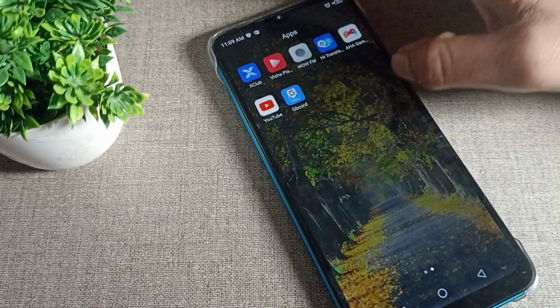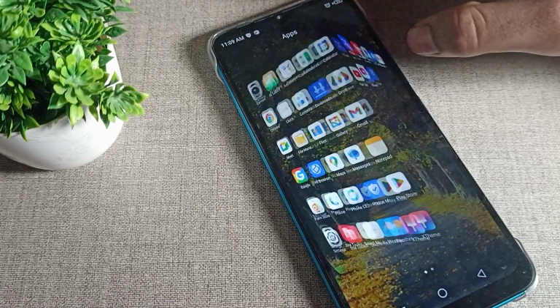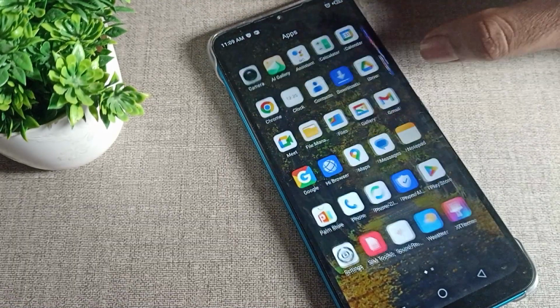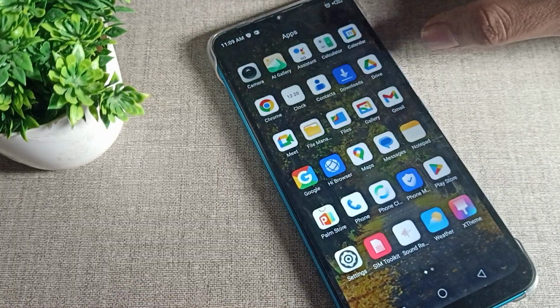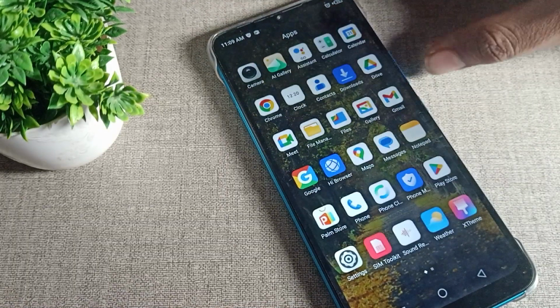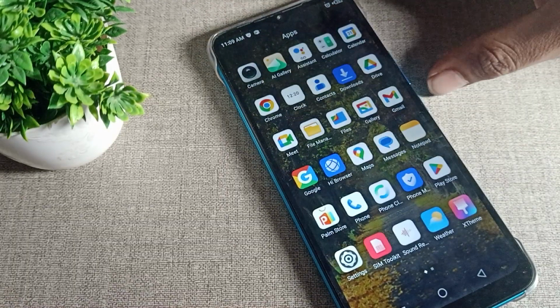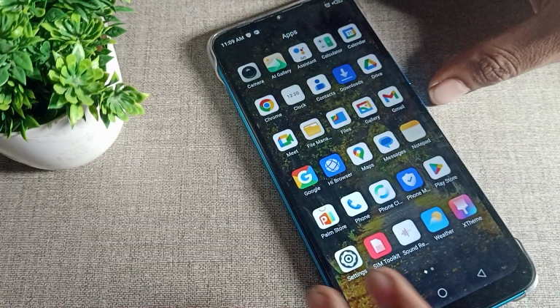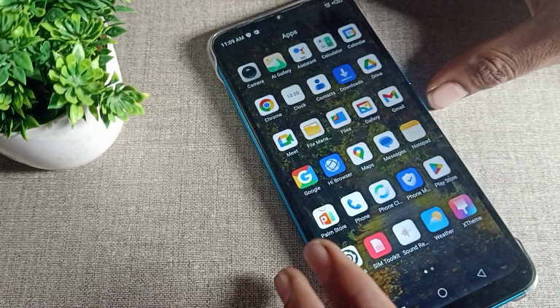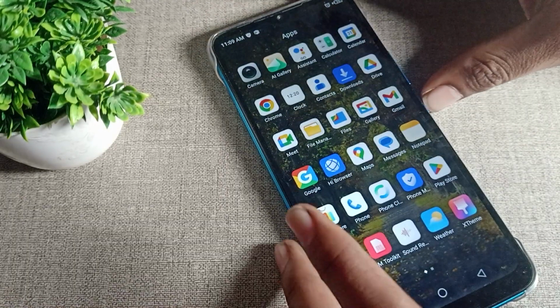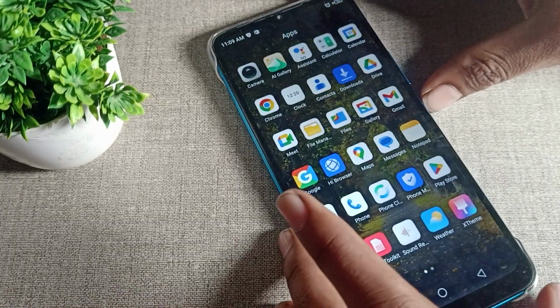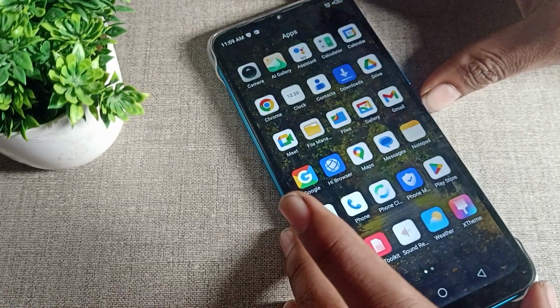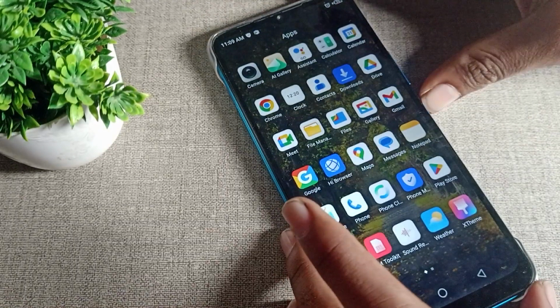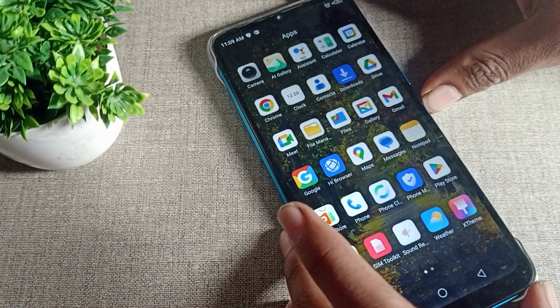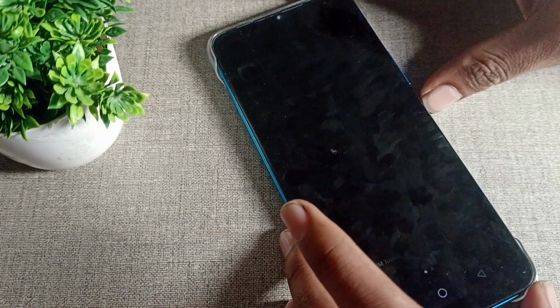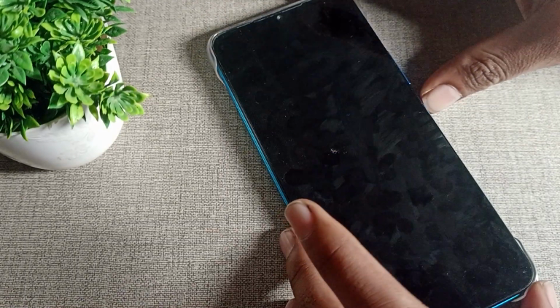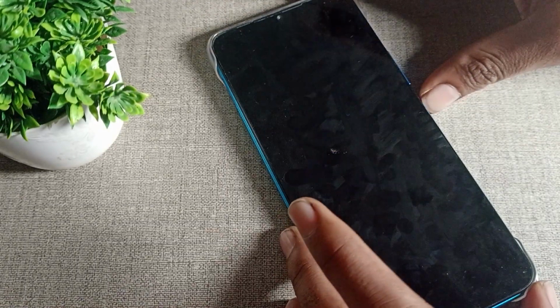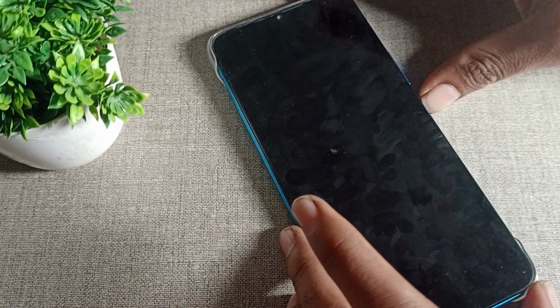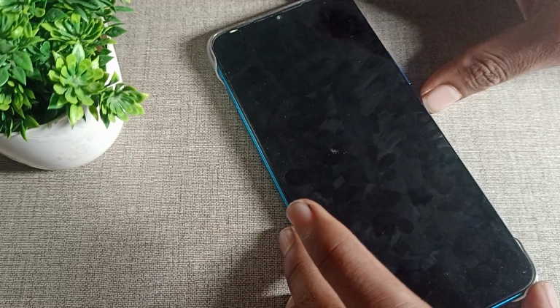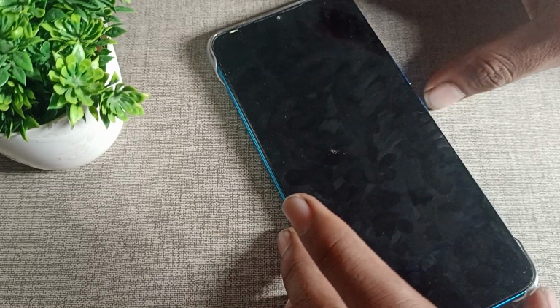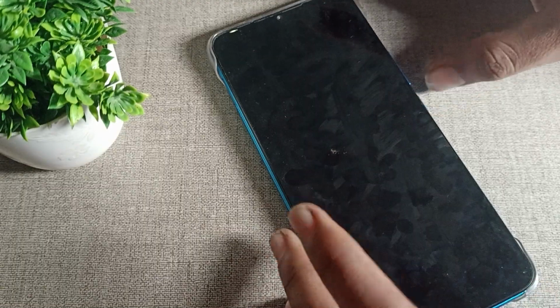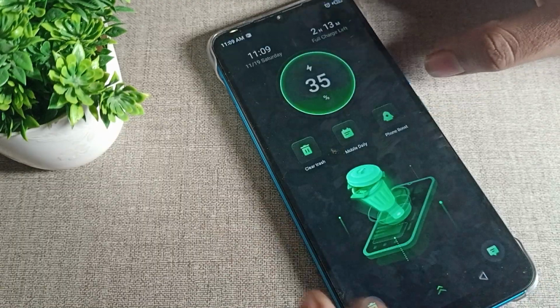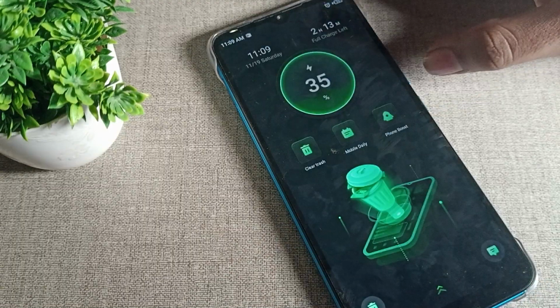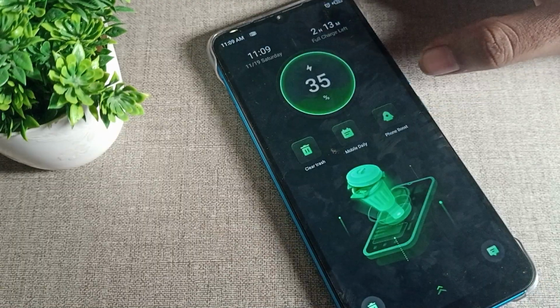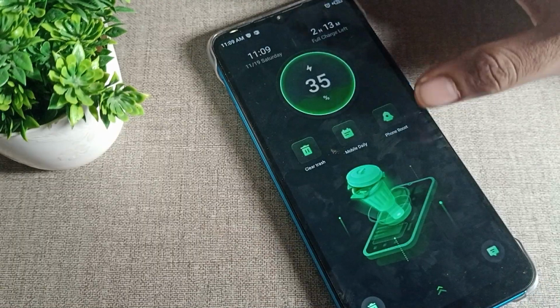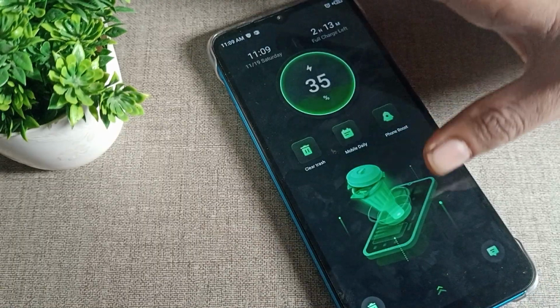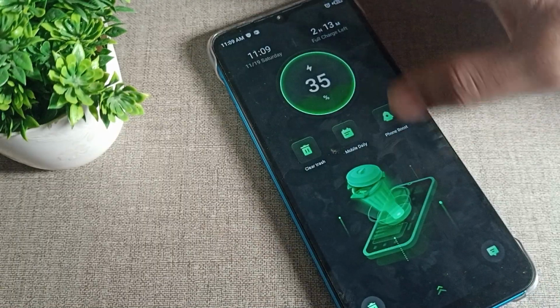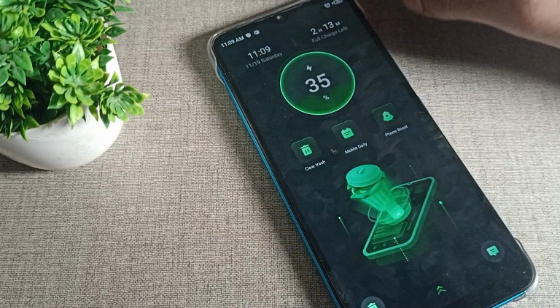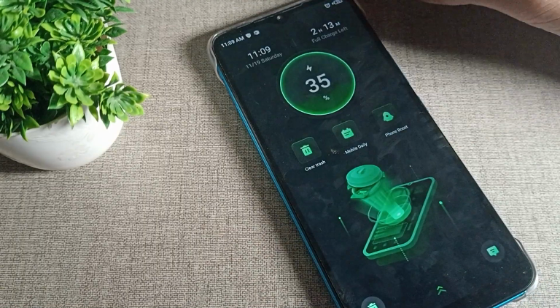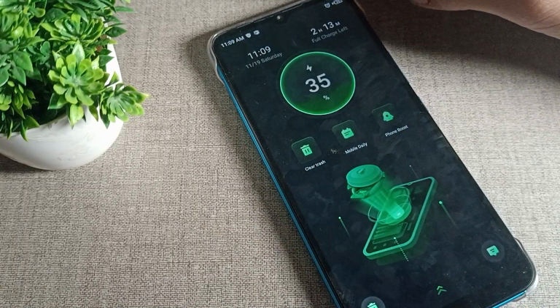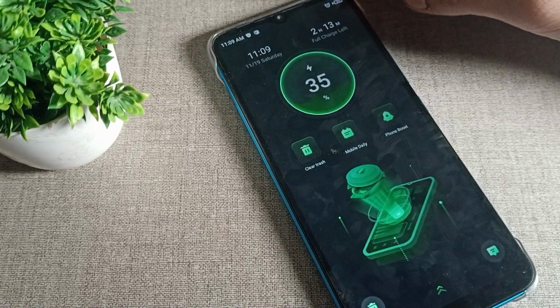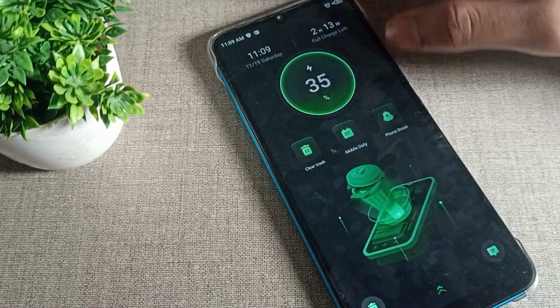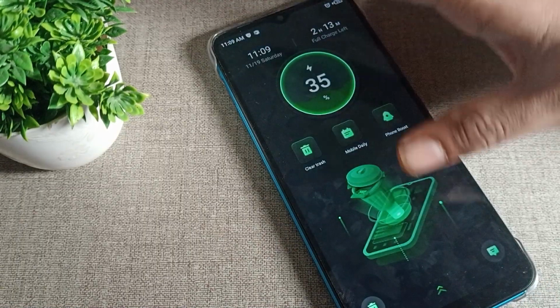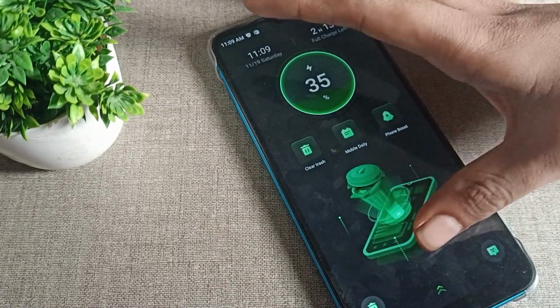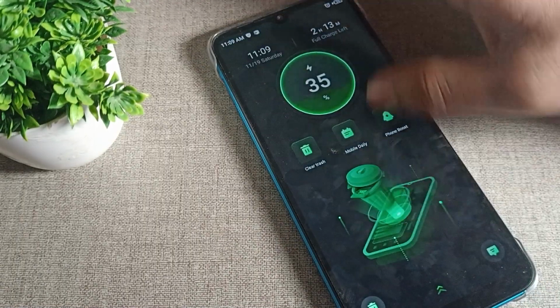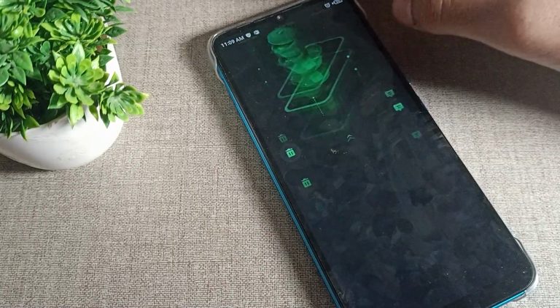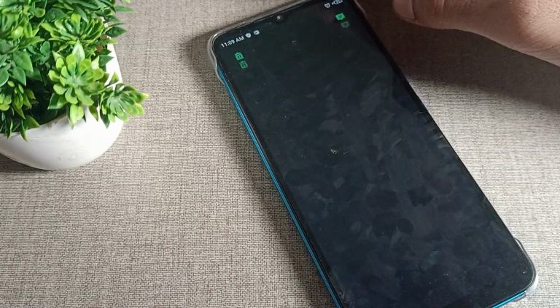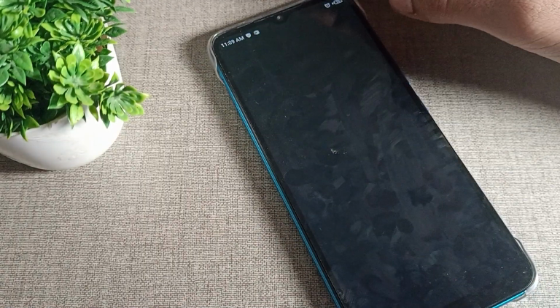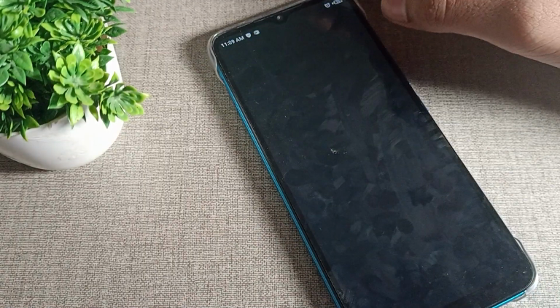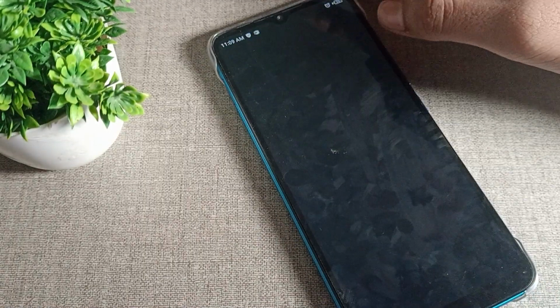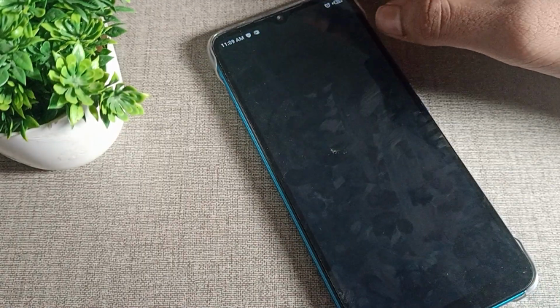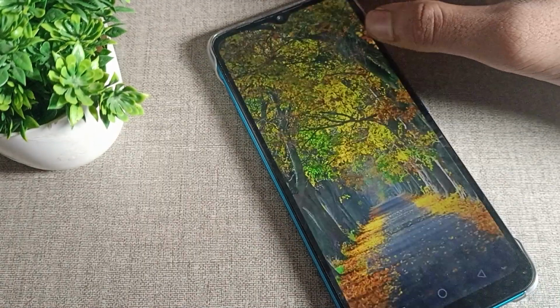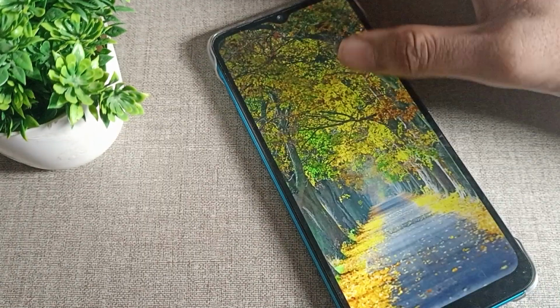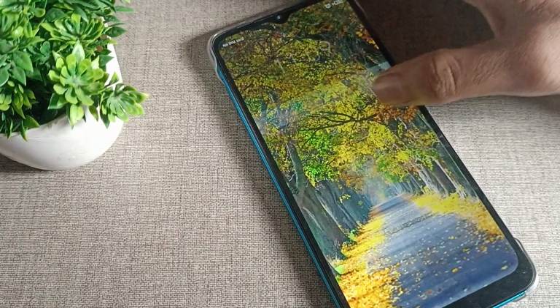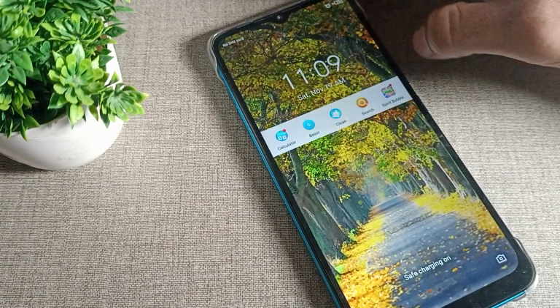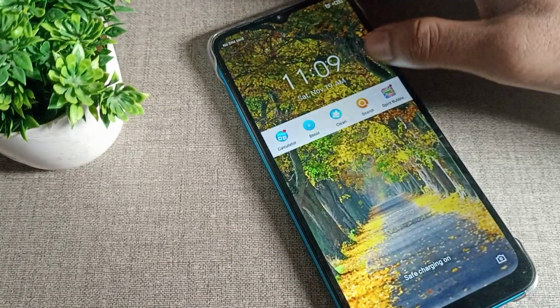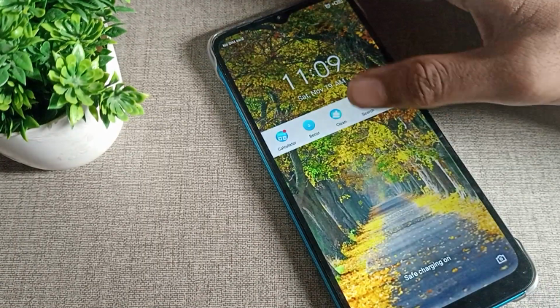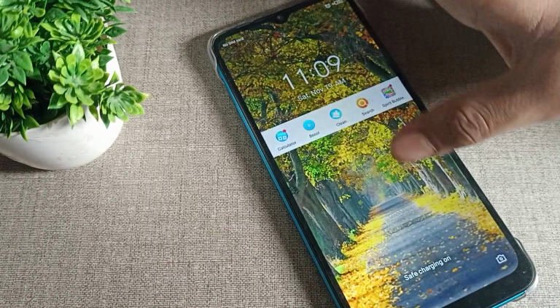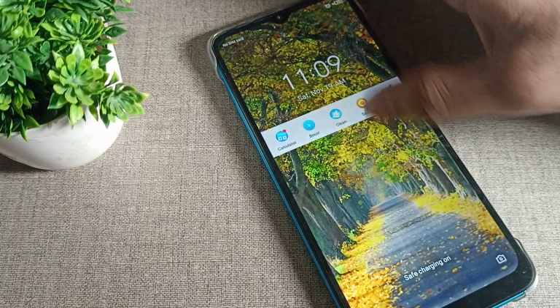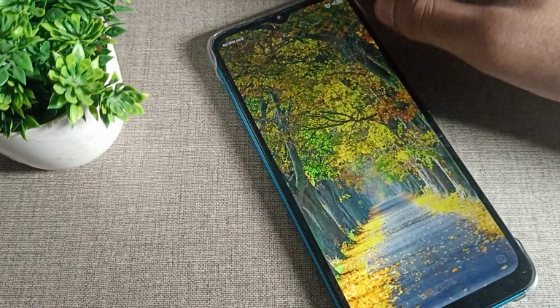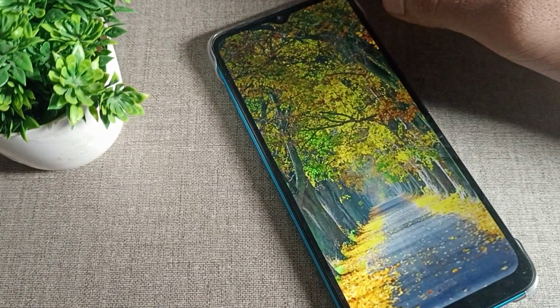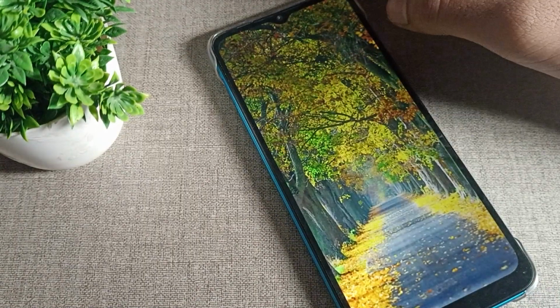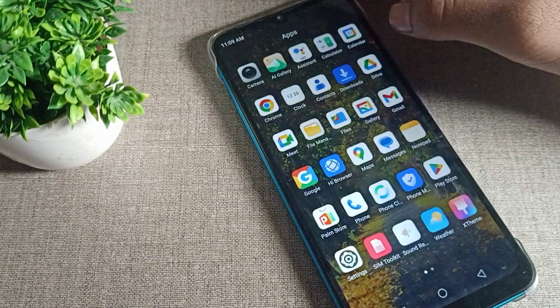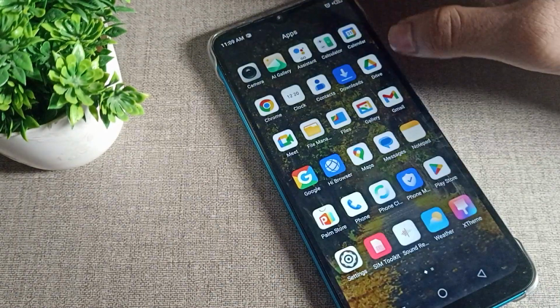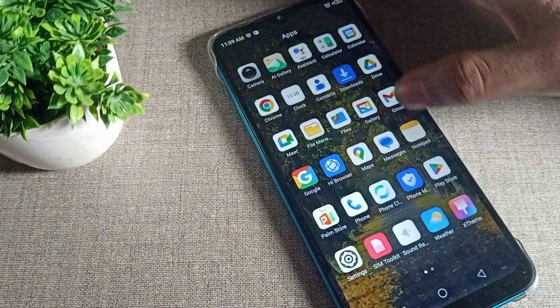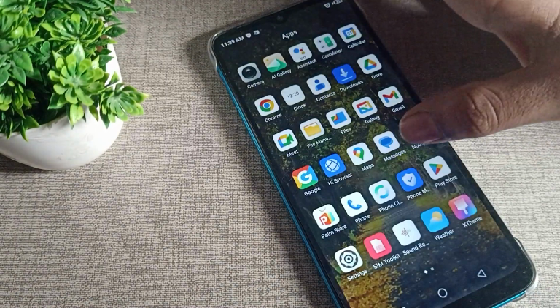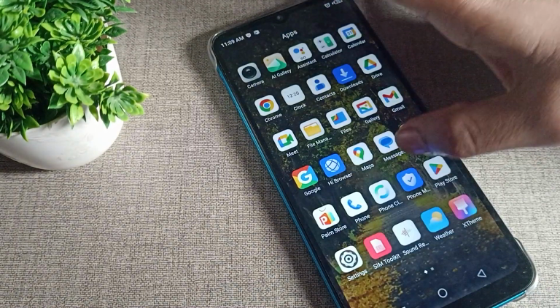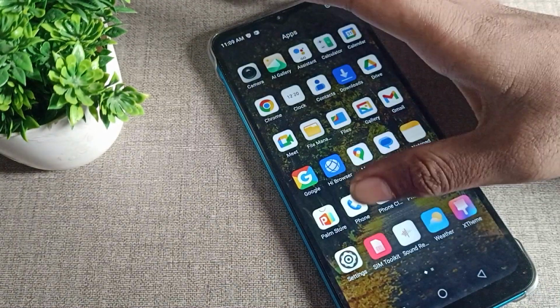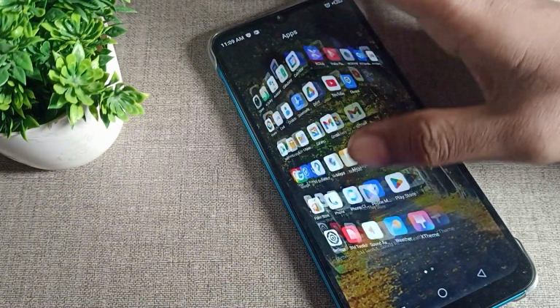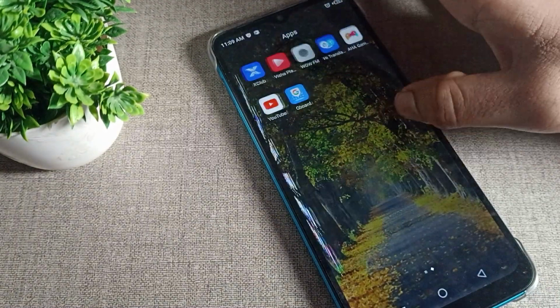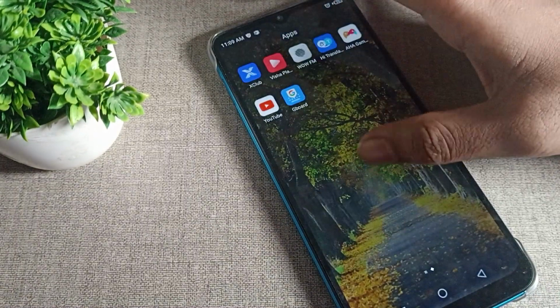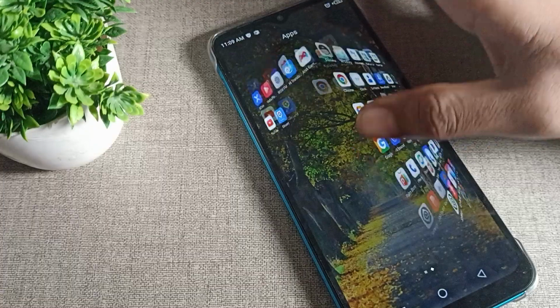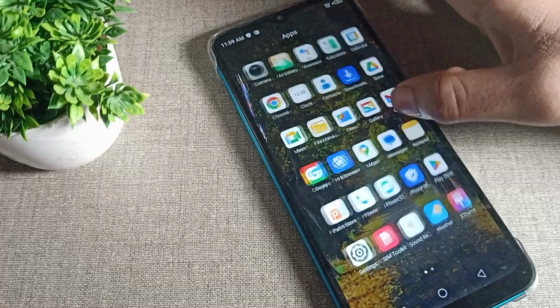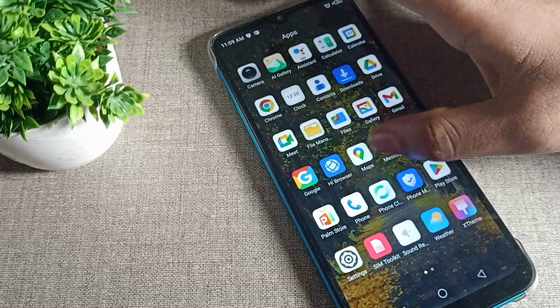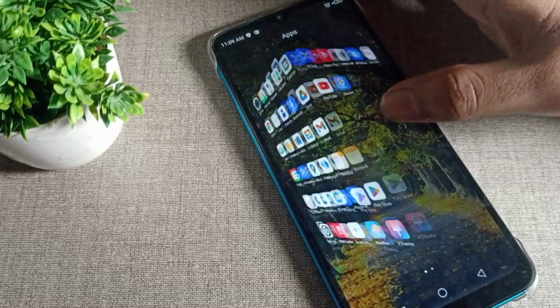So right now, when we lock our phone and when we unlock our phone, you can hear the screen lock sound. If you want to turn it off, you can do that.